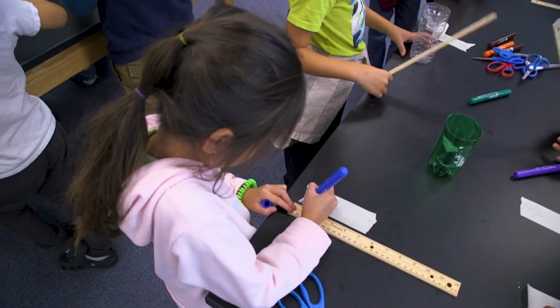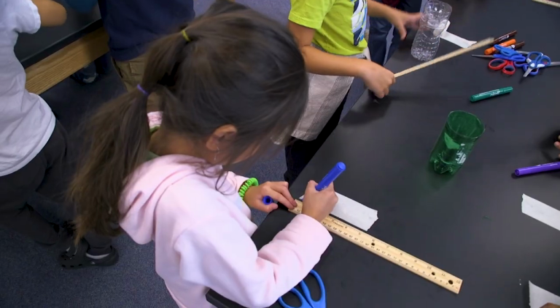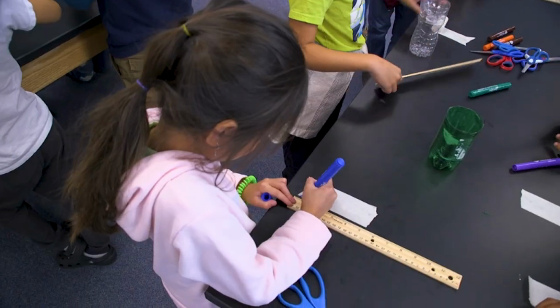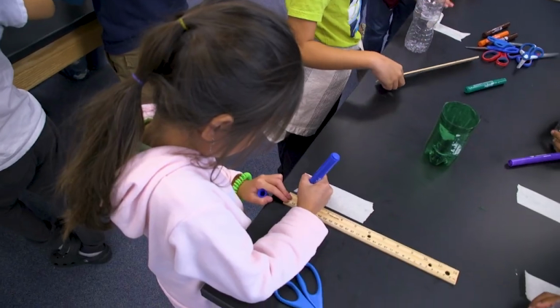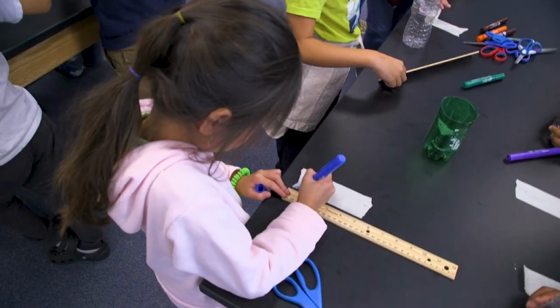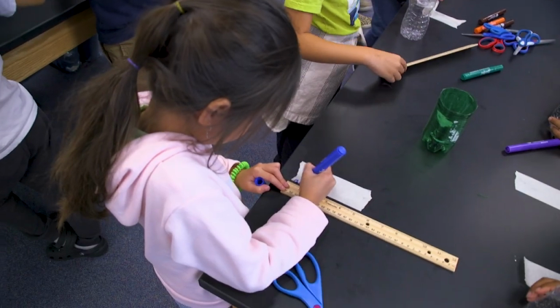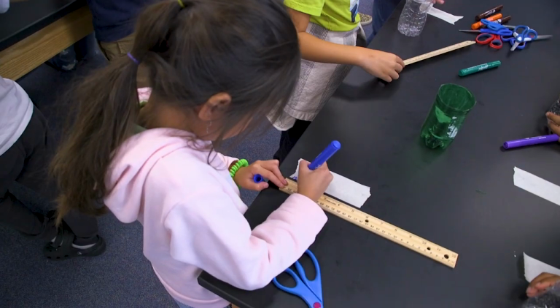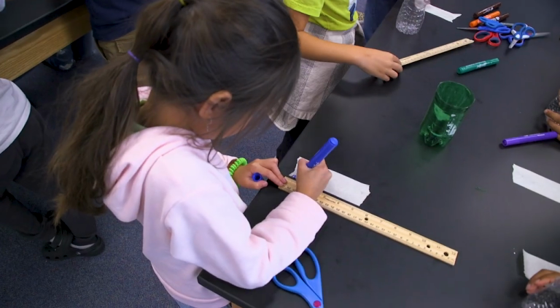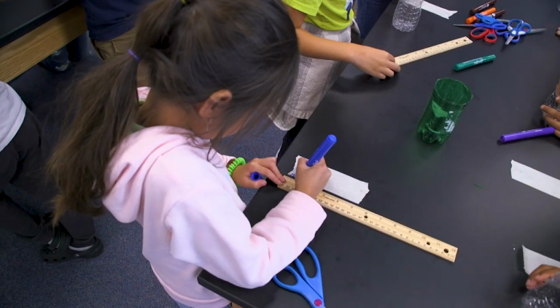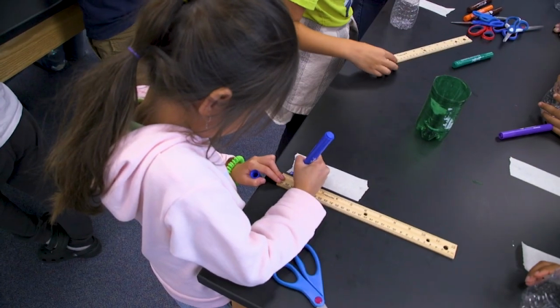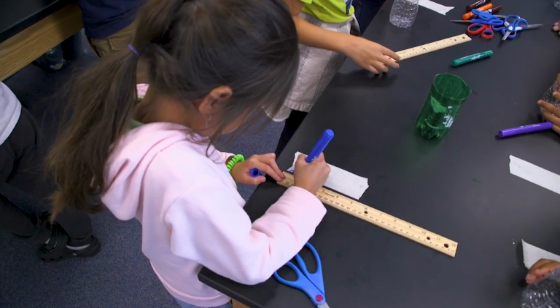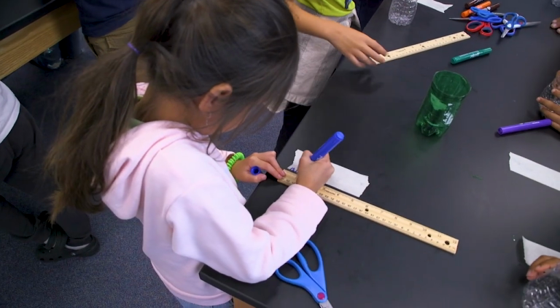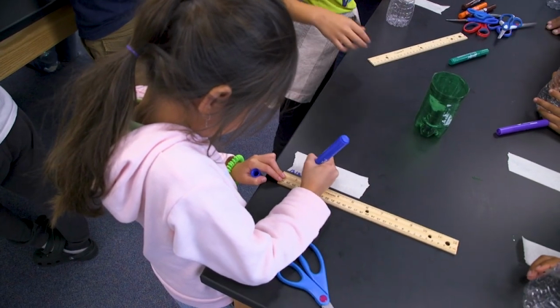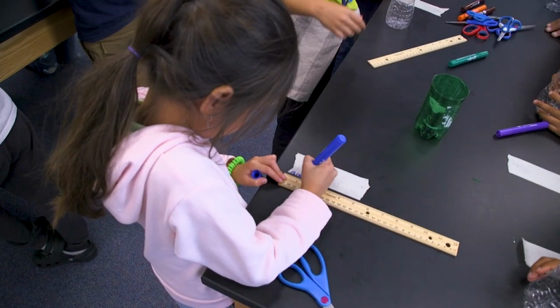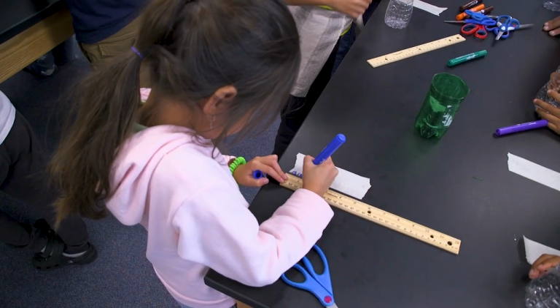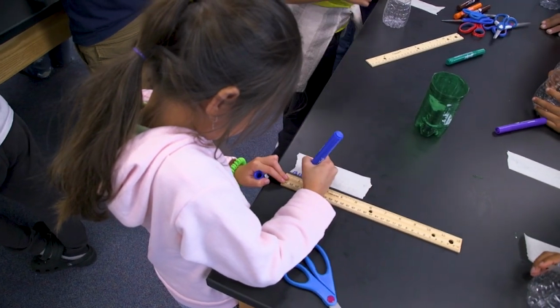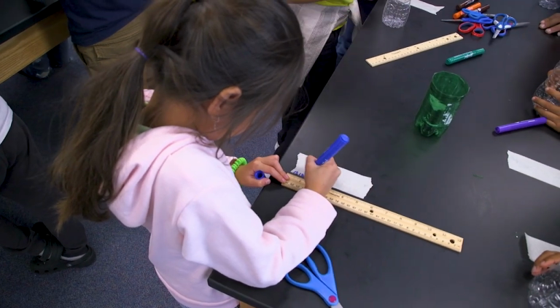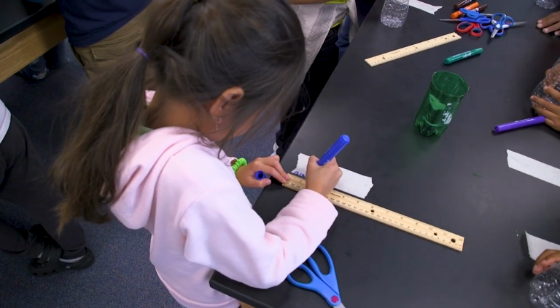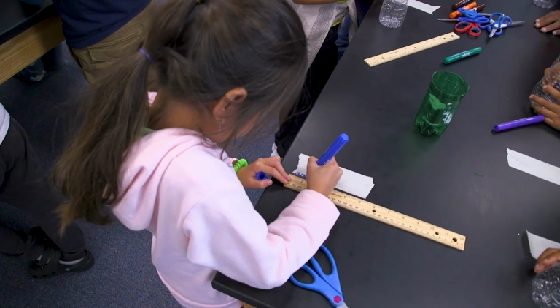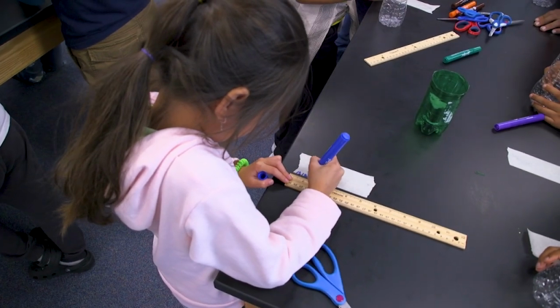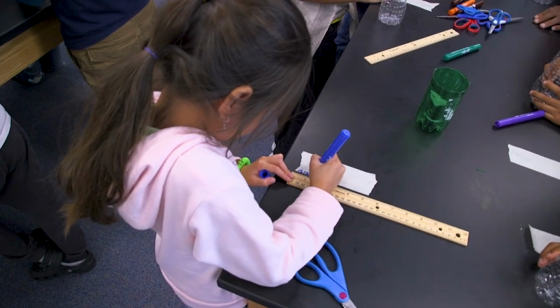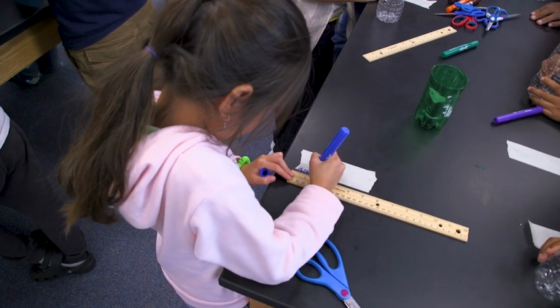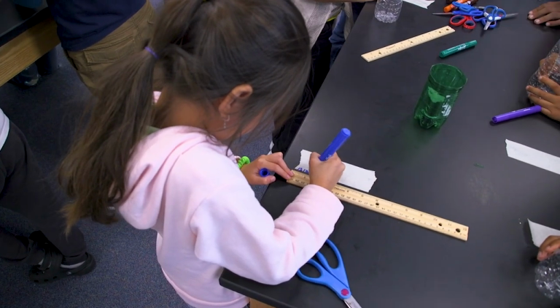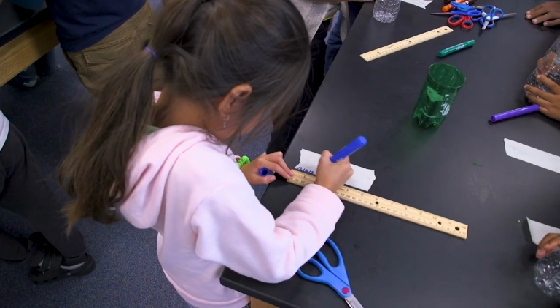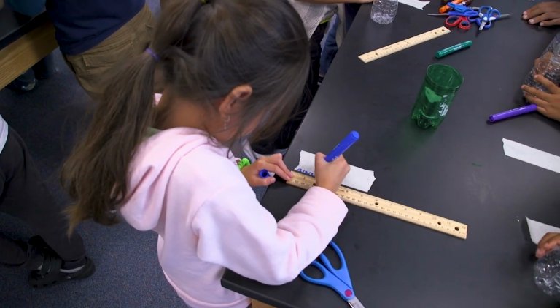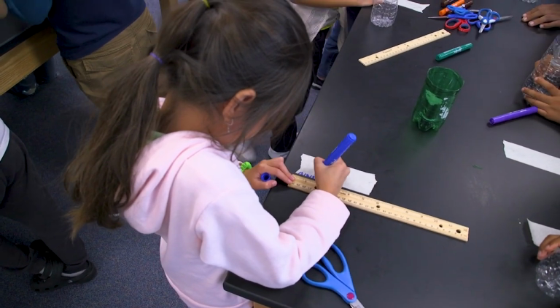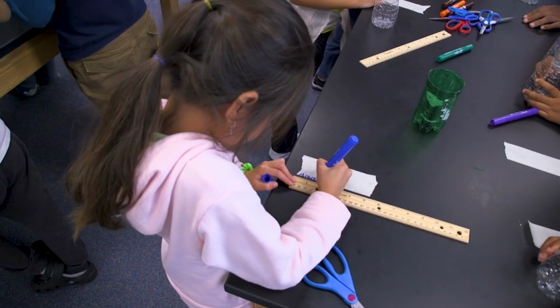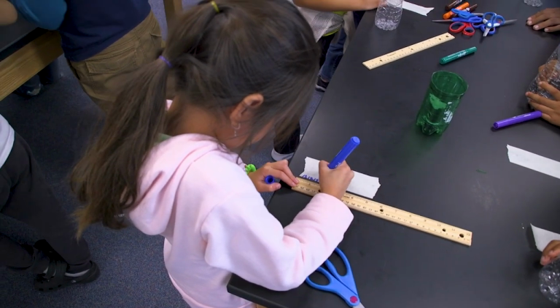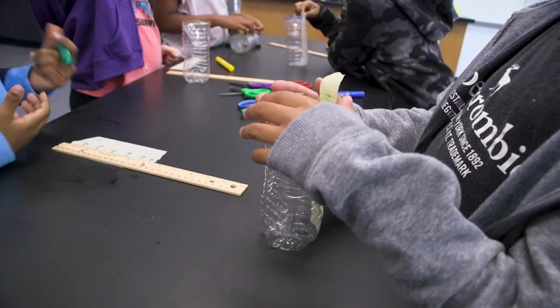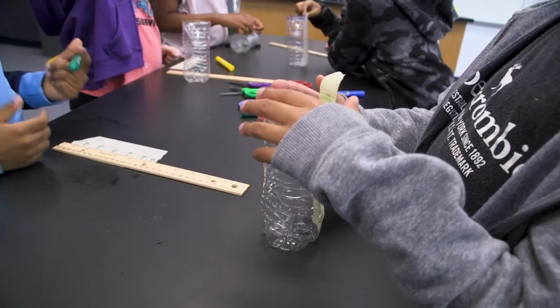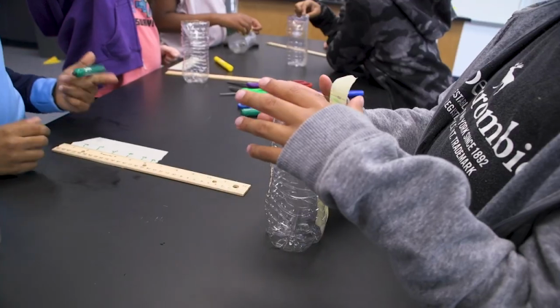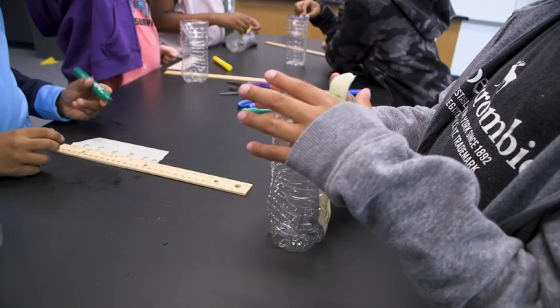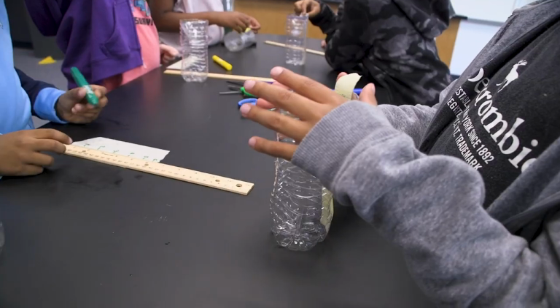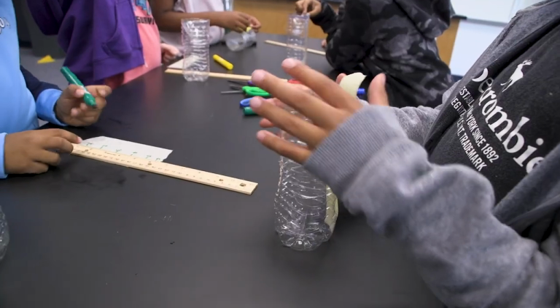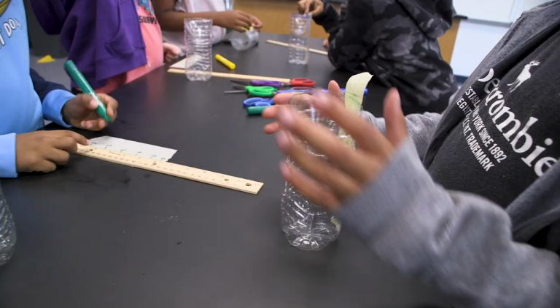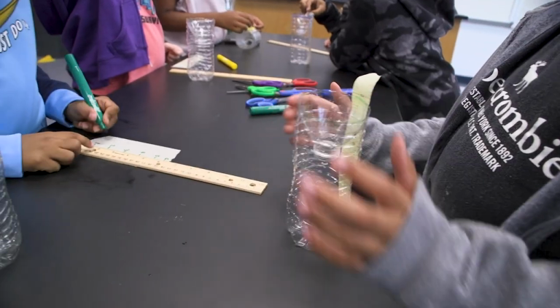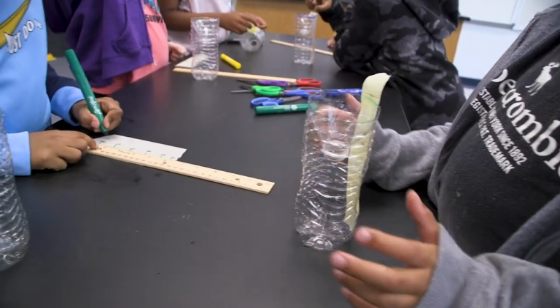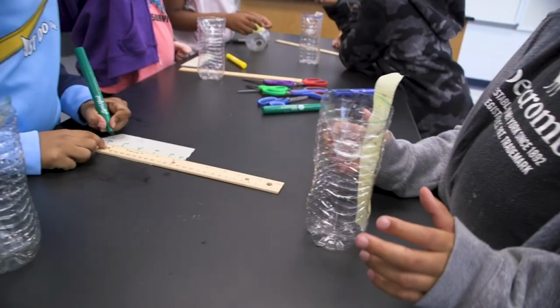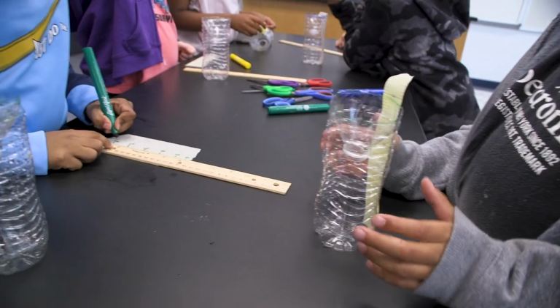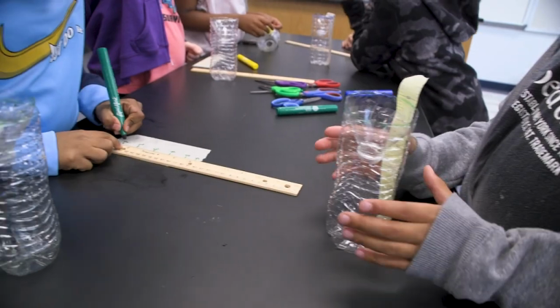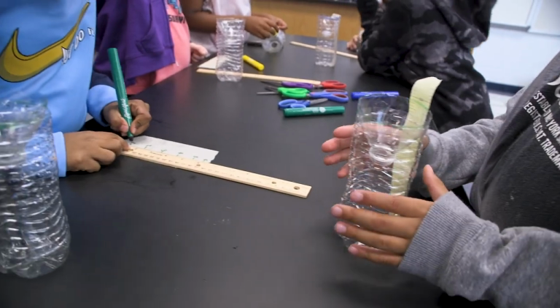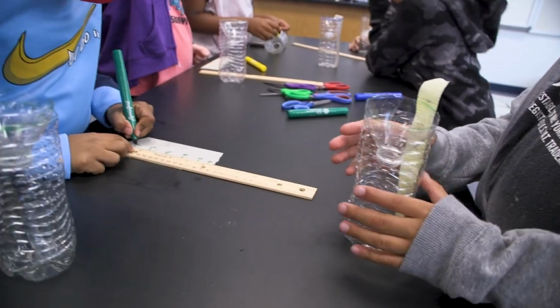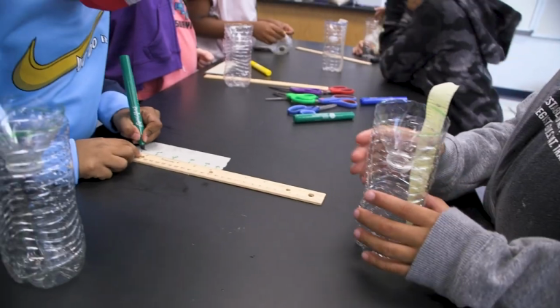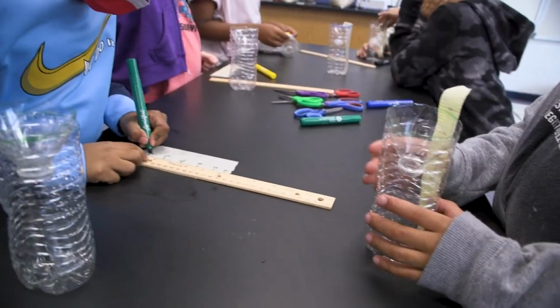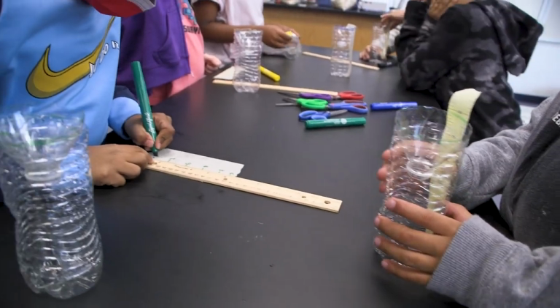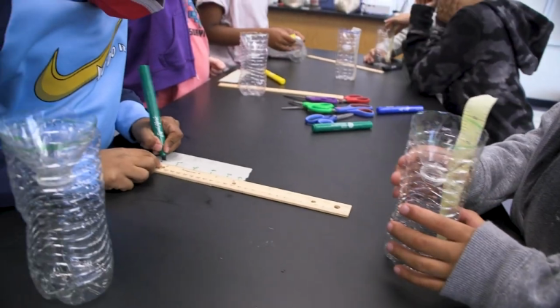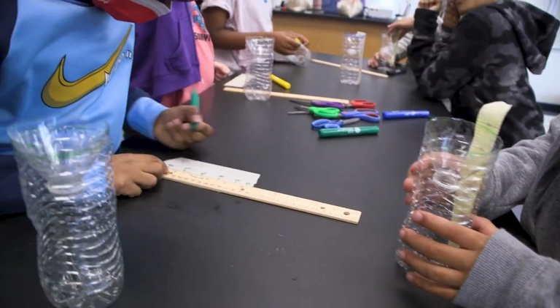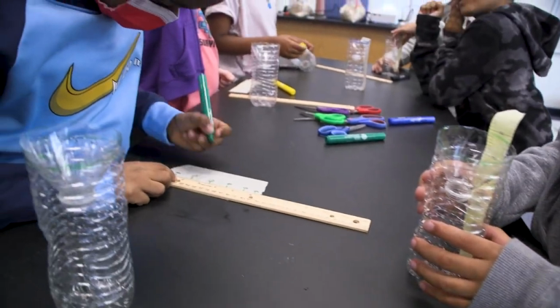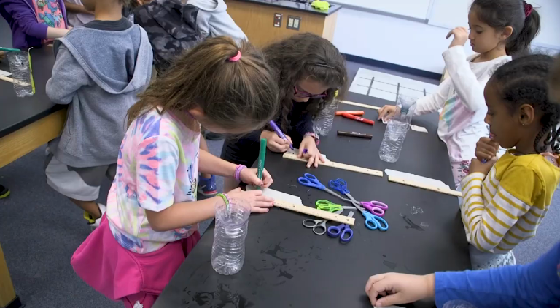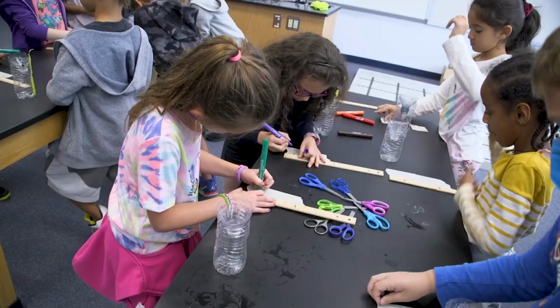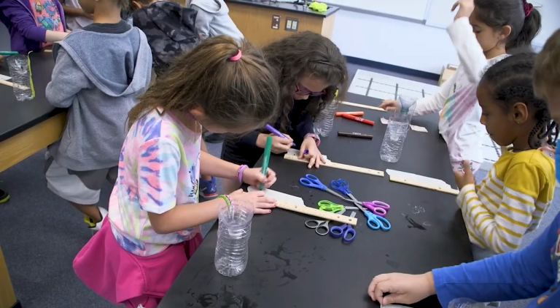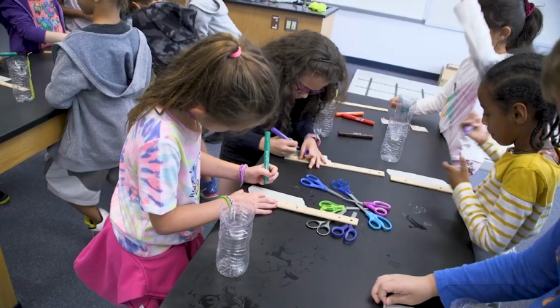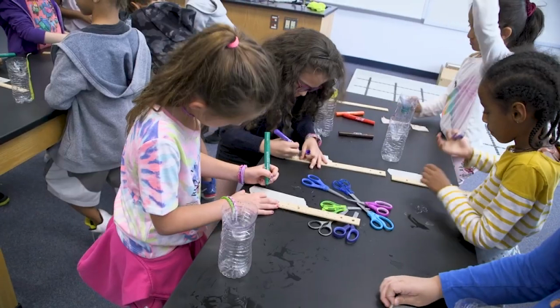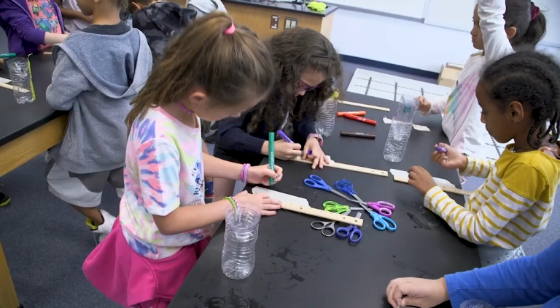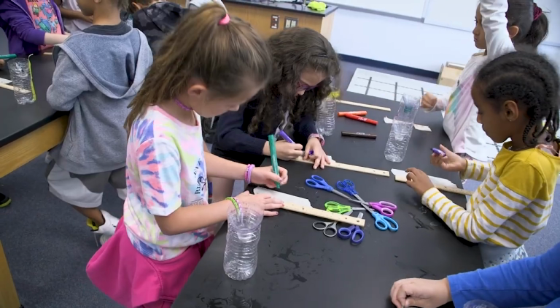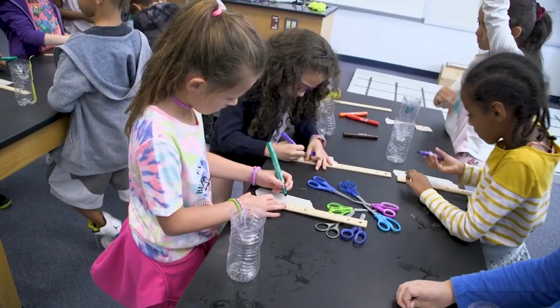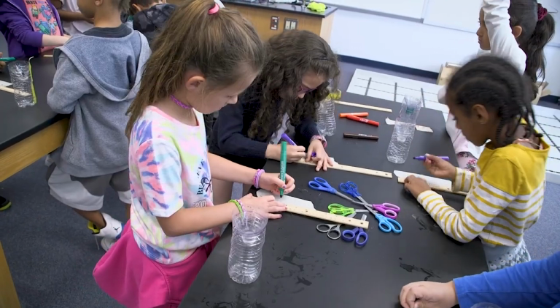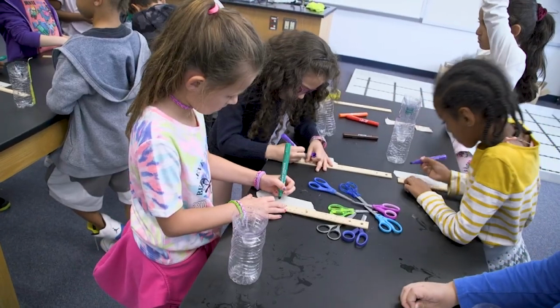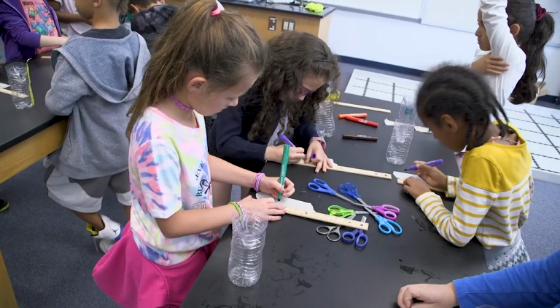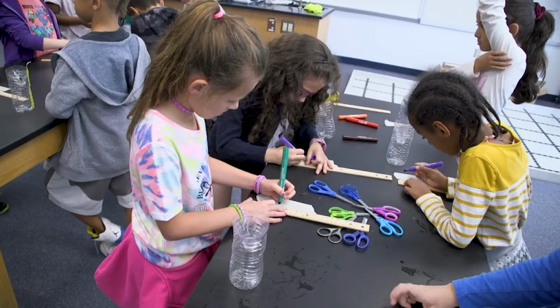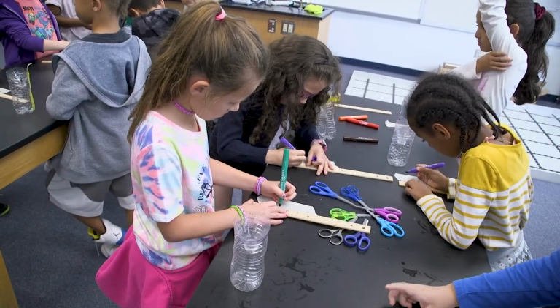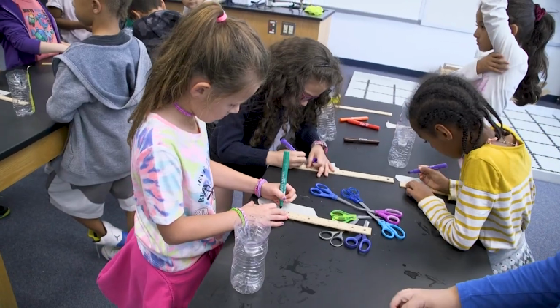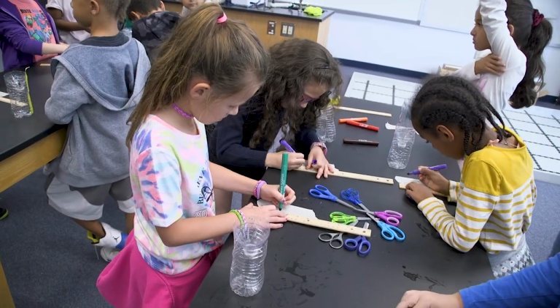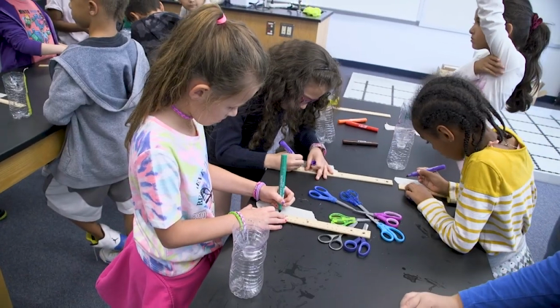They were using math with their rulers, measuring out in inches to show how much rain was collected.